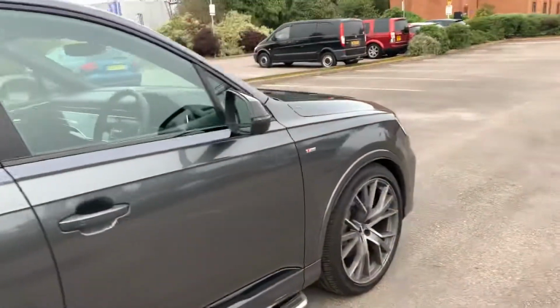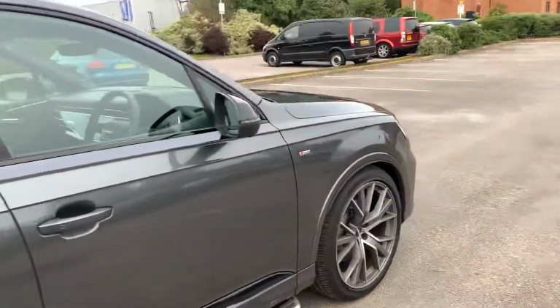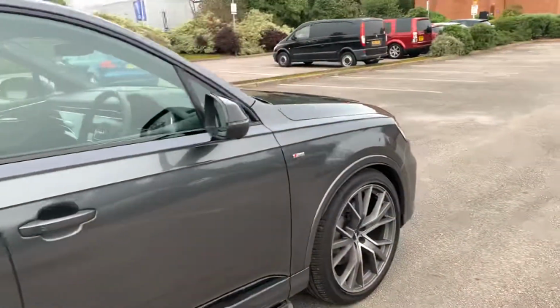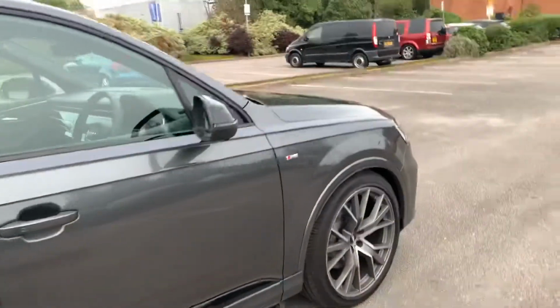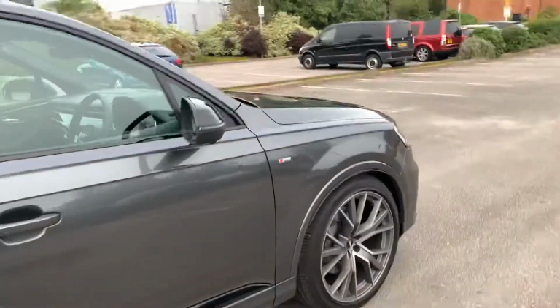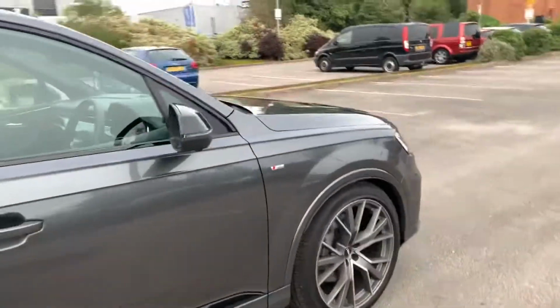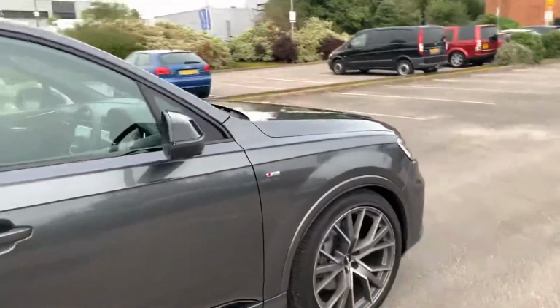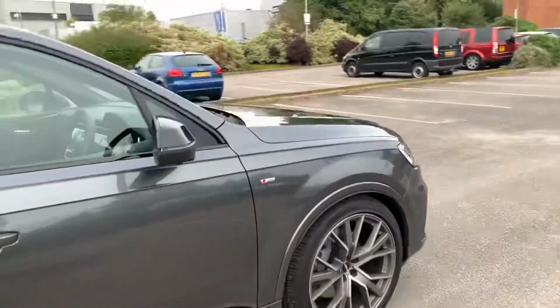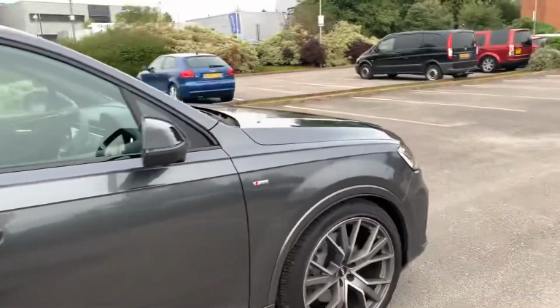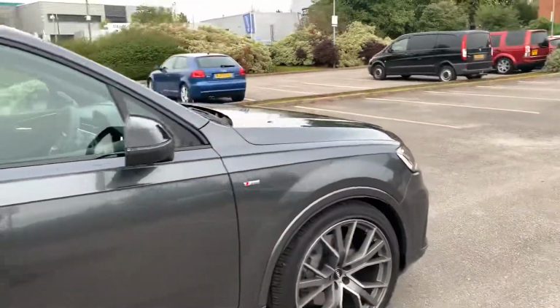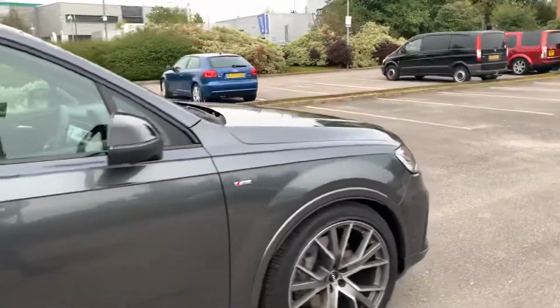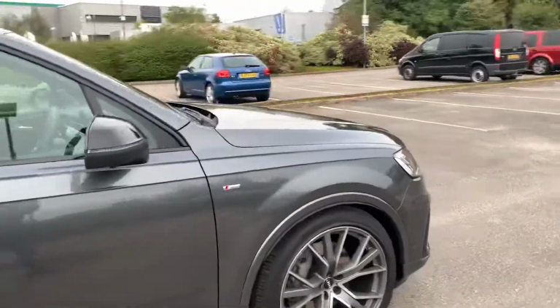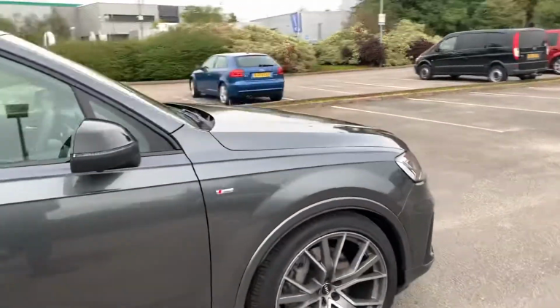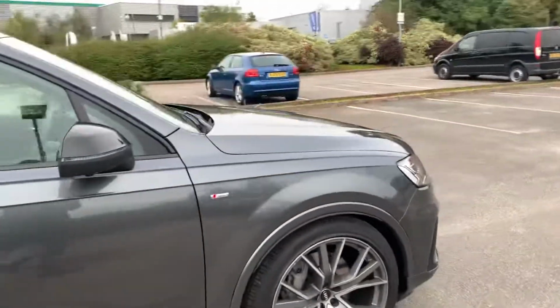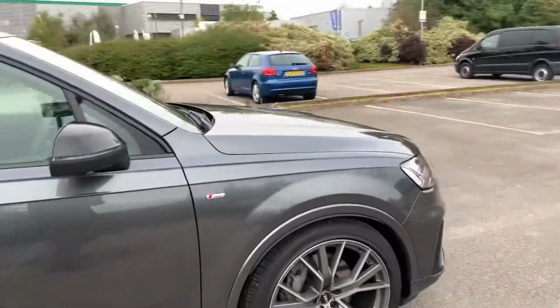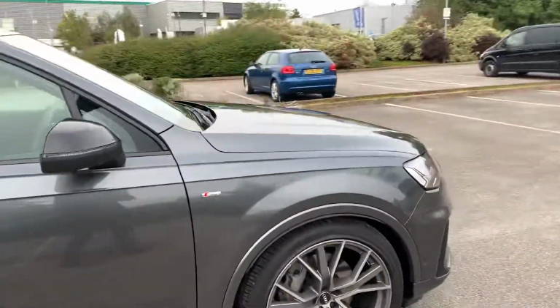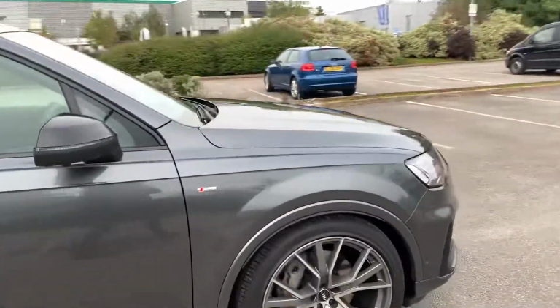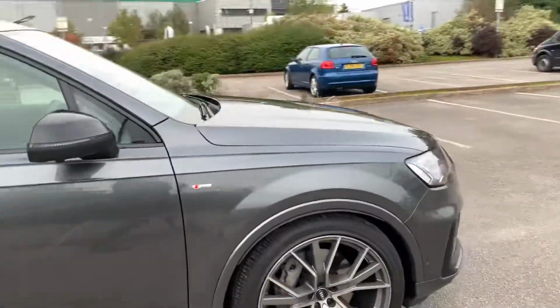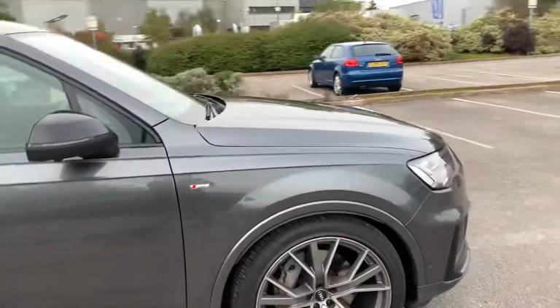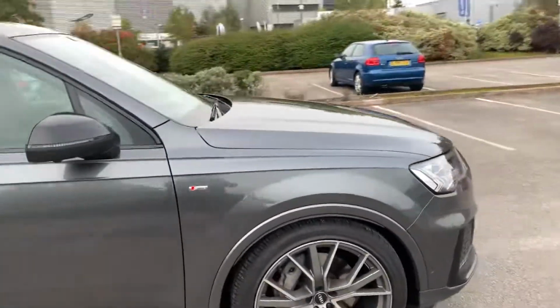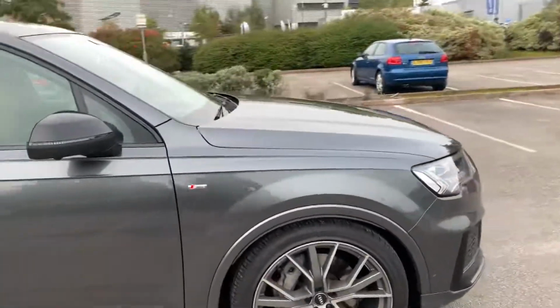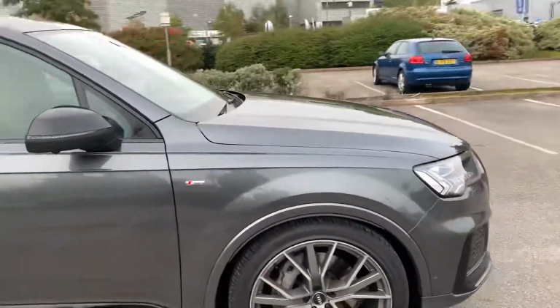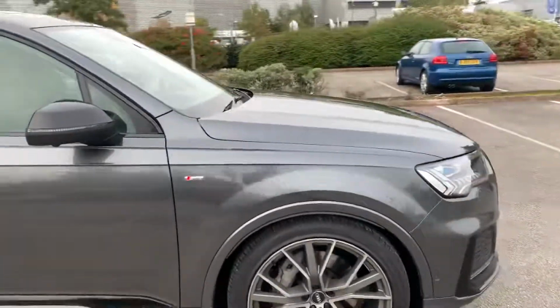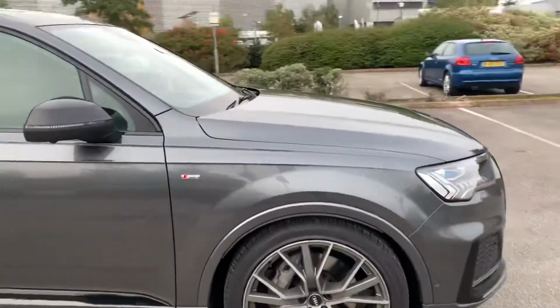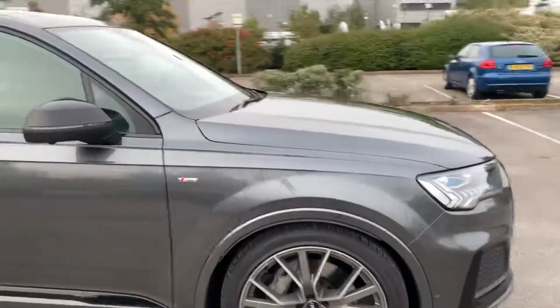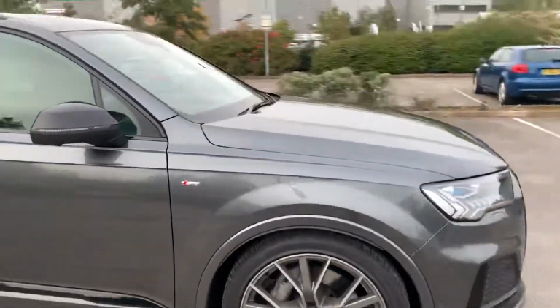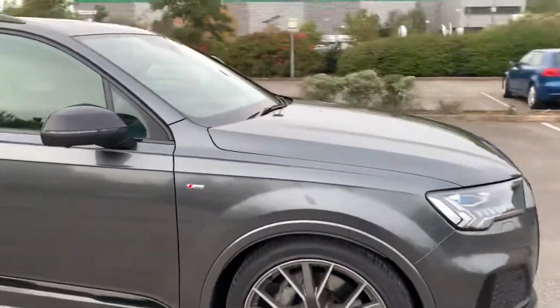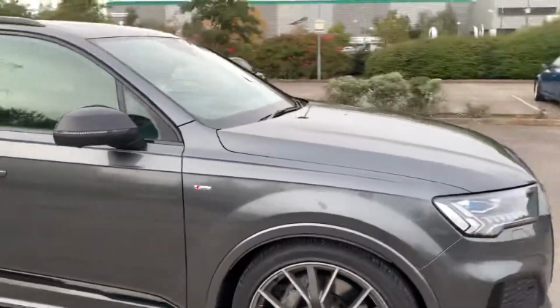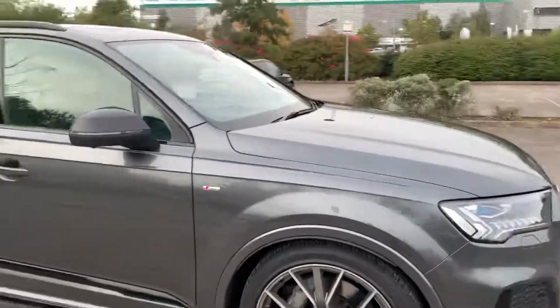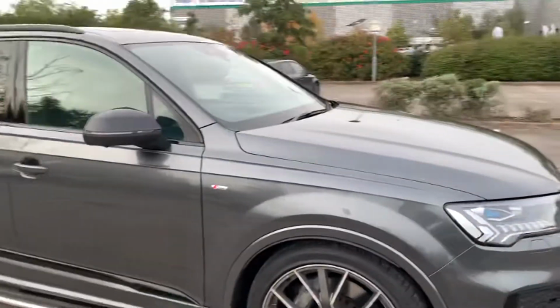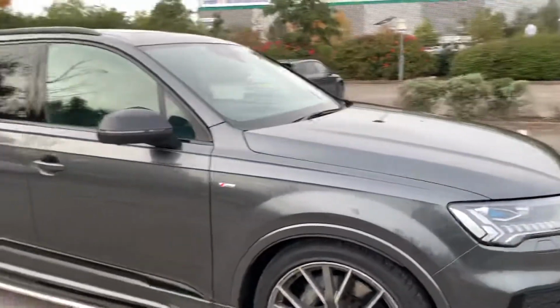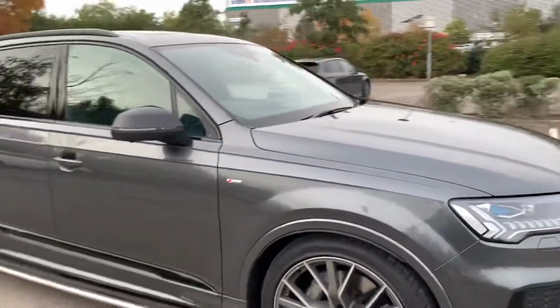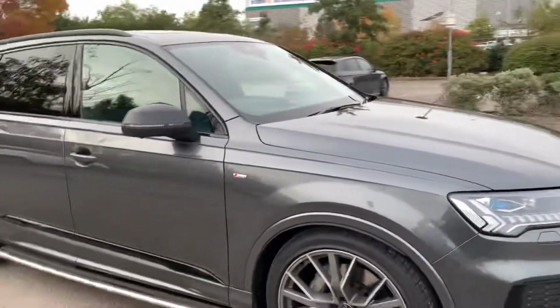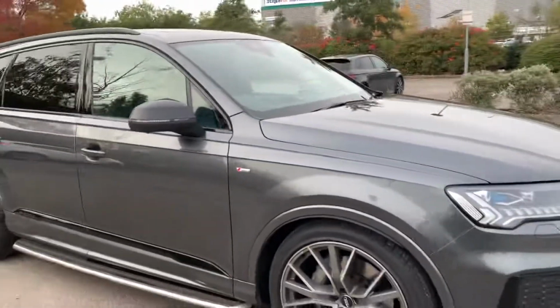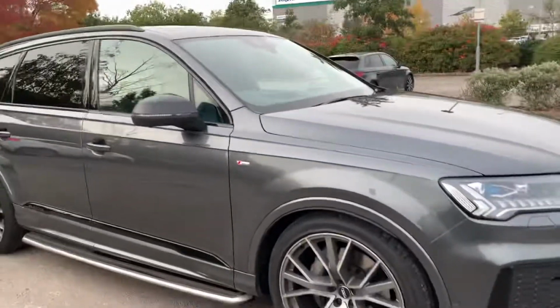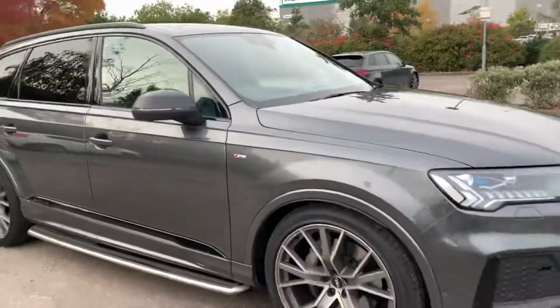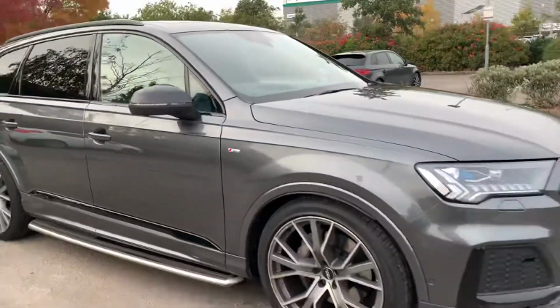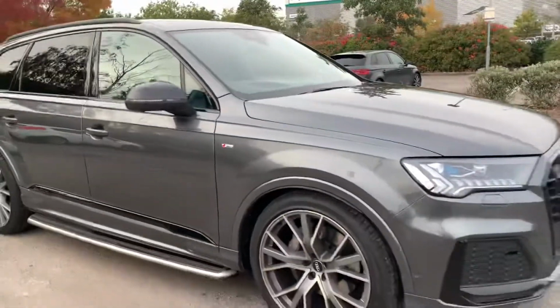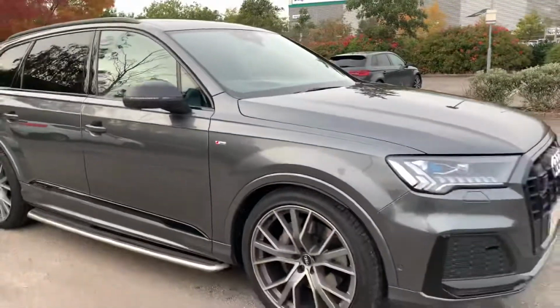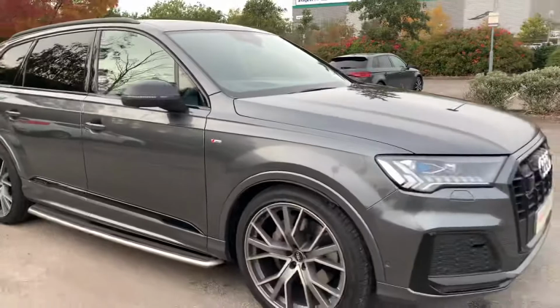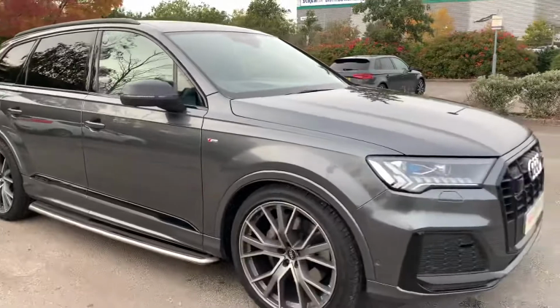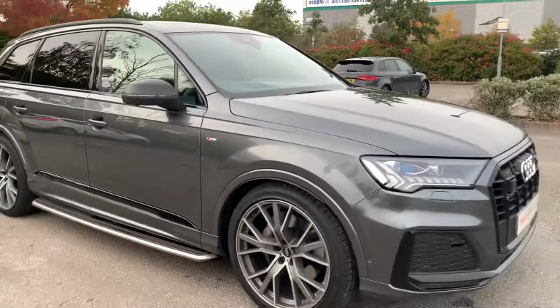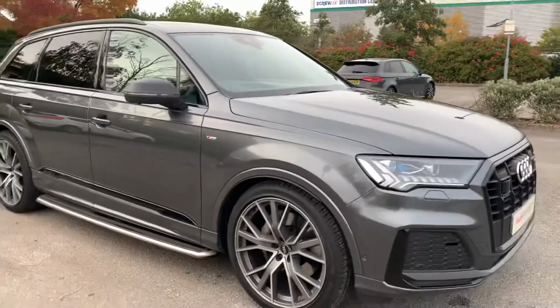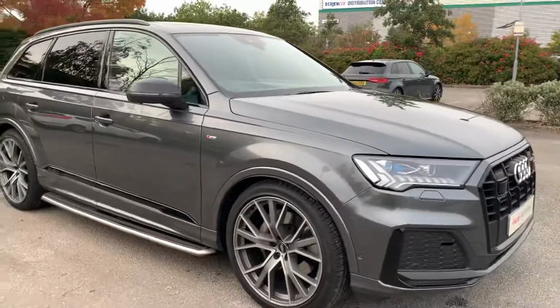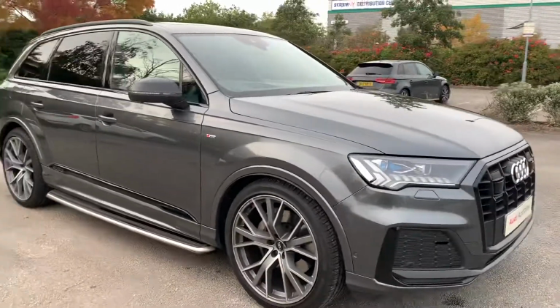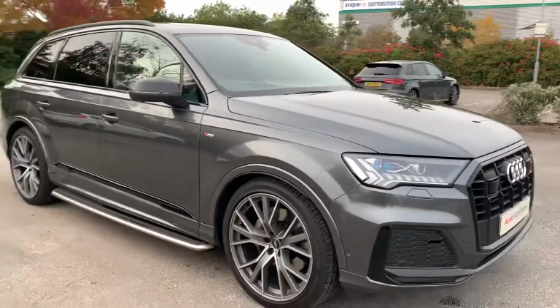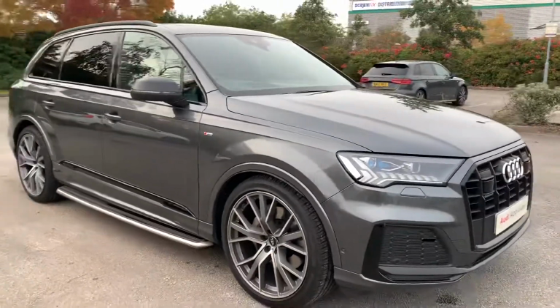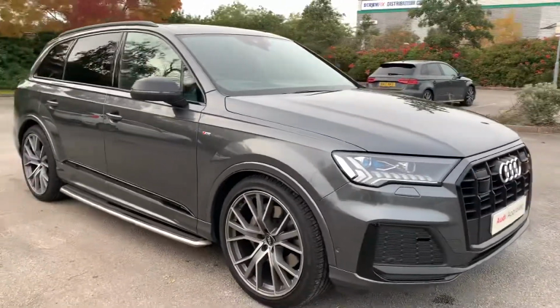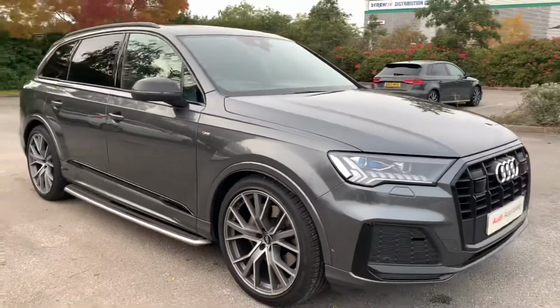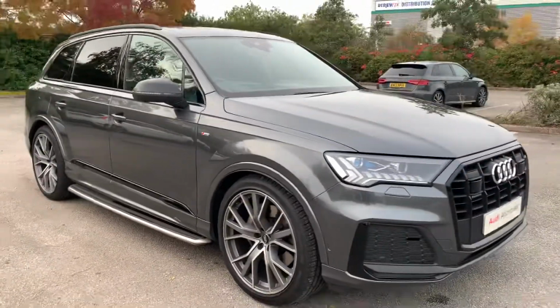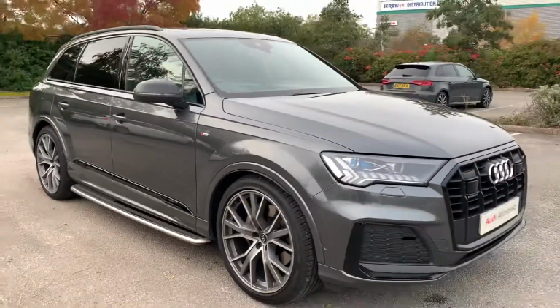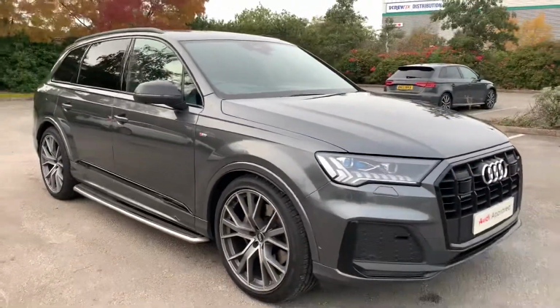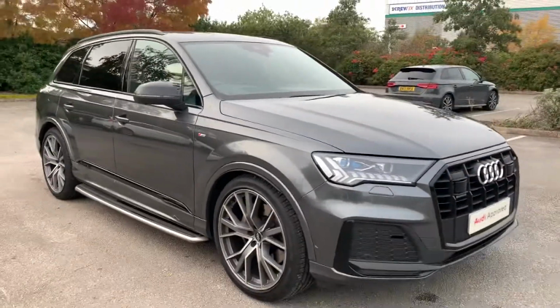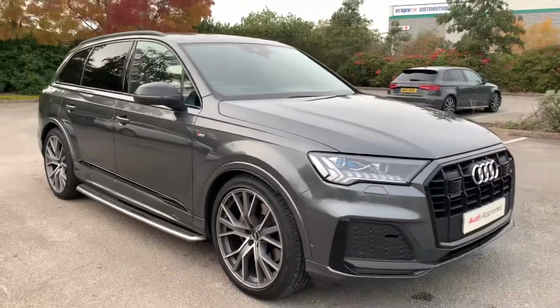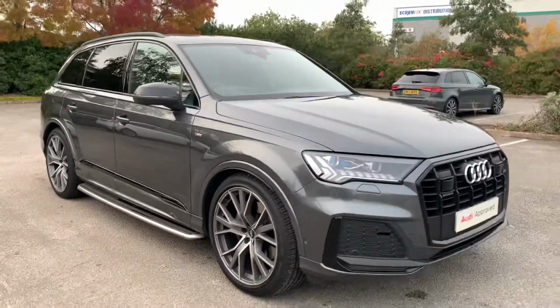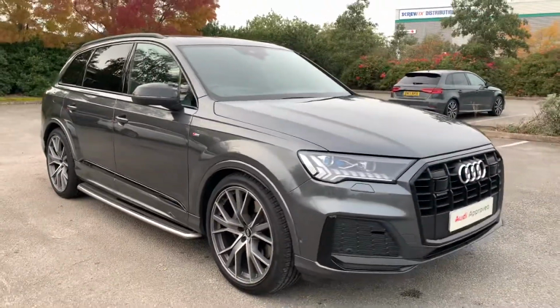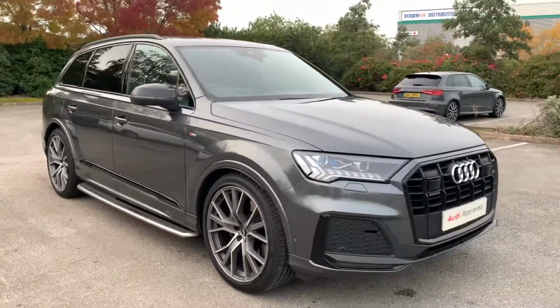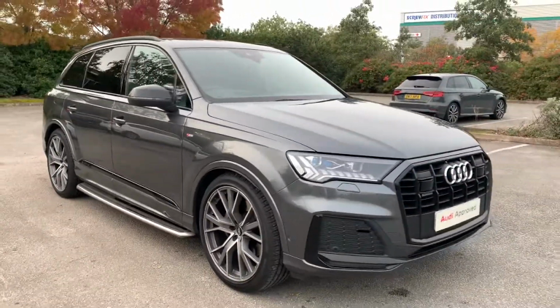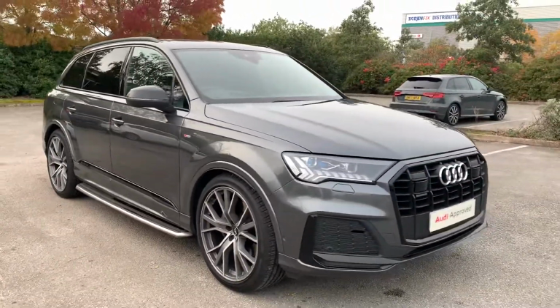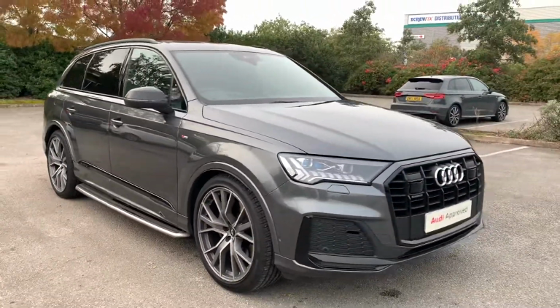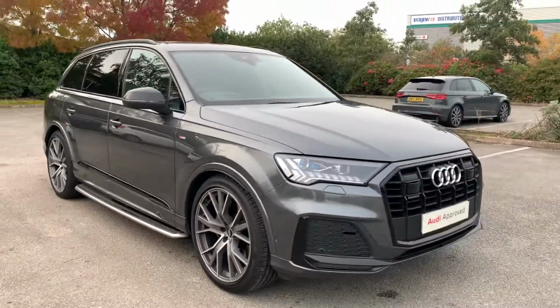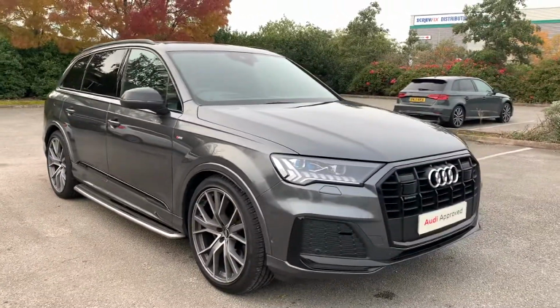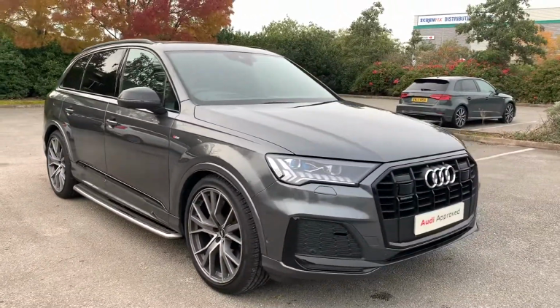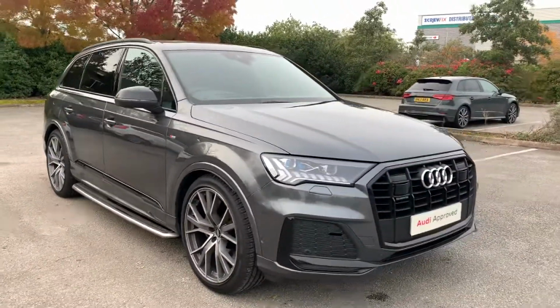If you'd like any more information on this car please feel free to call Stafford Audi on 01785 250444.